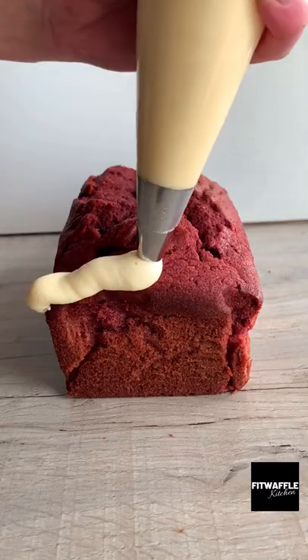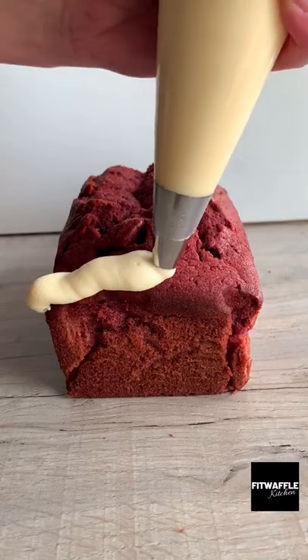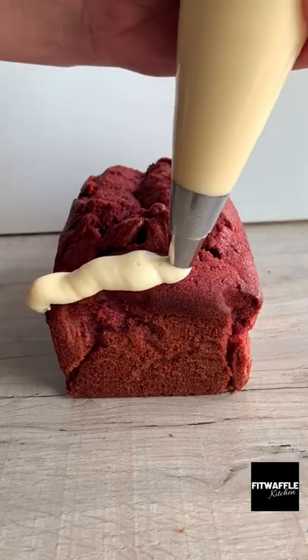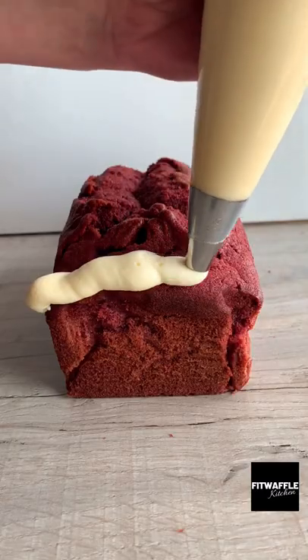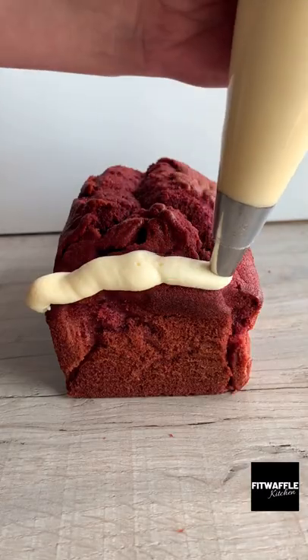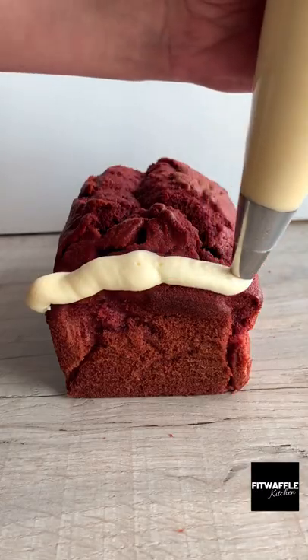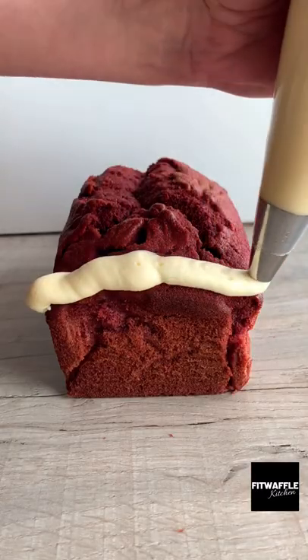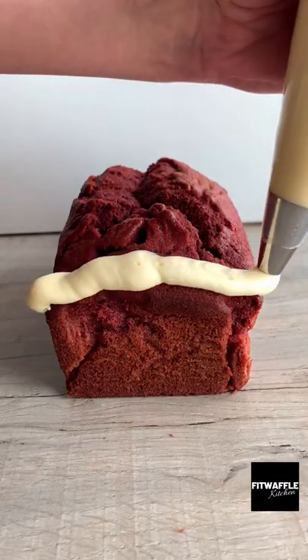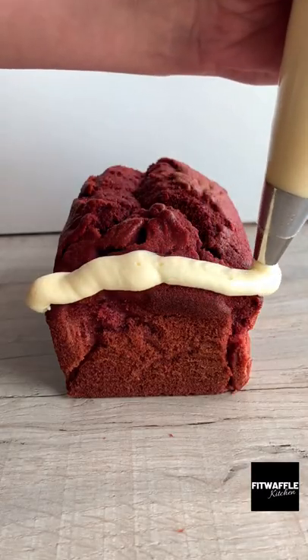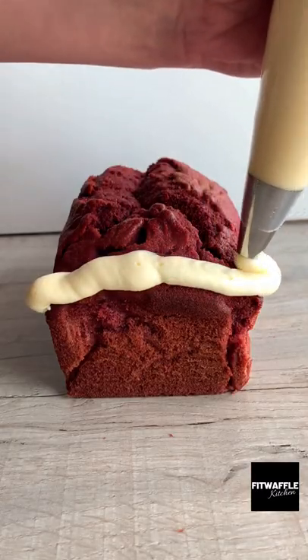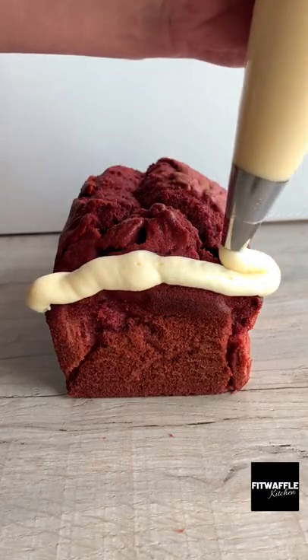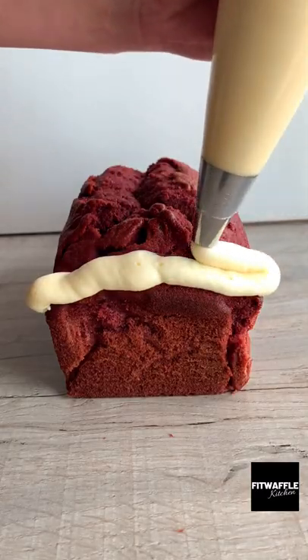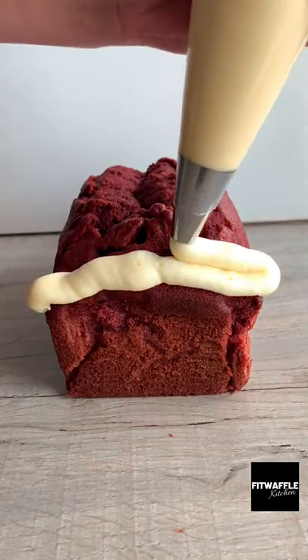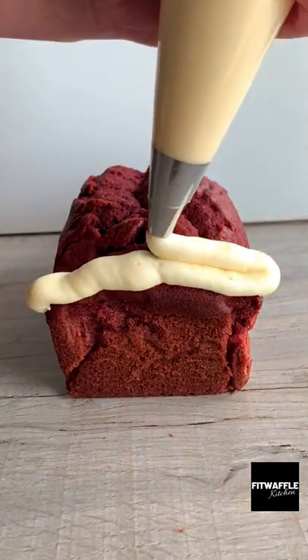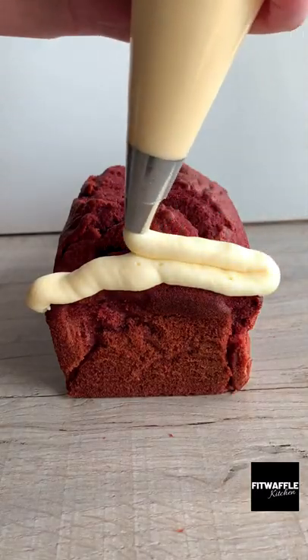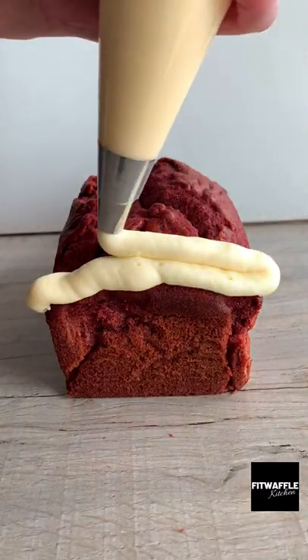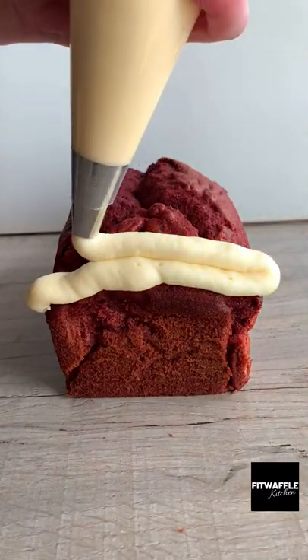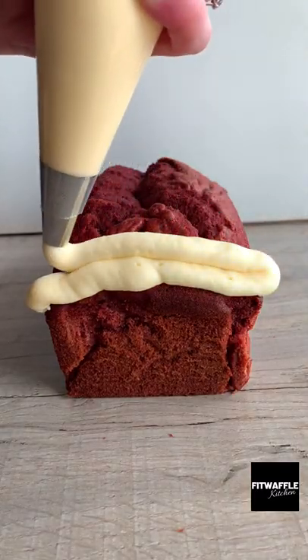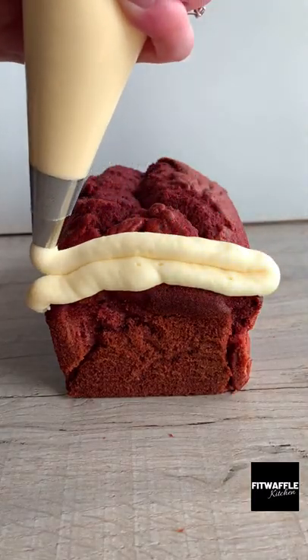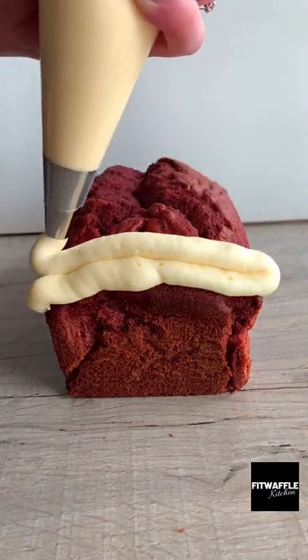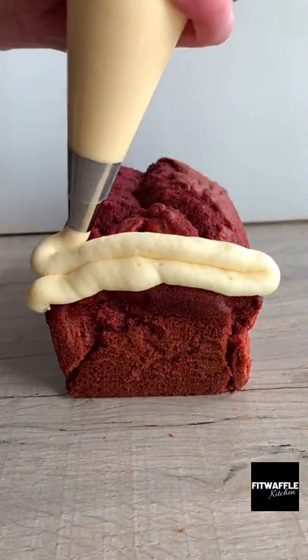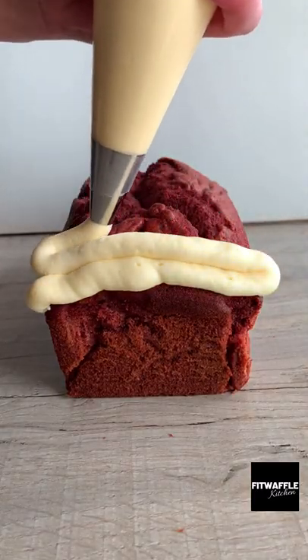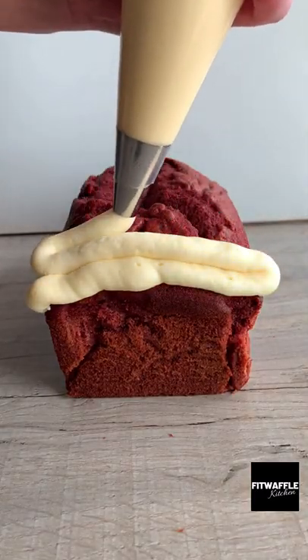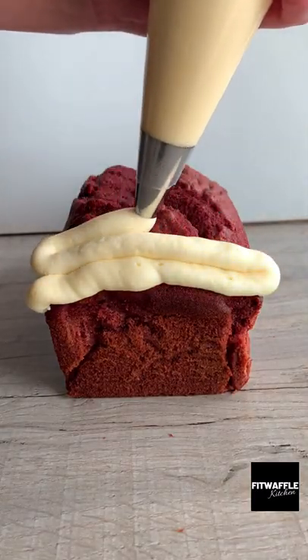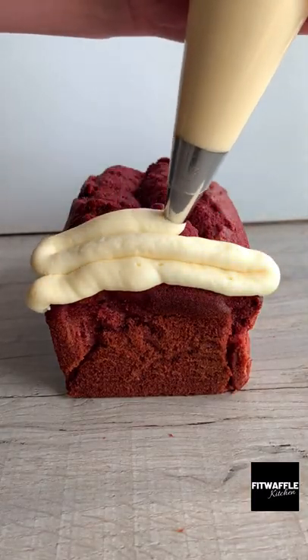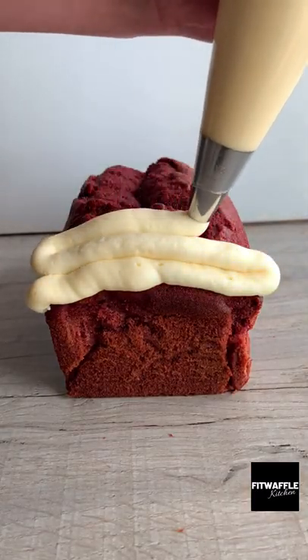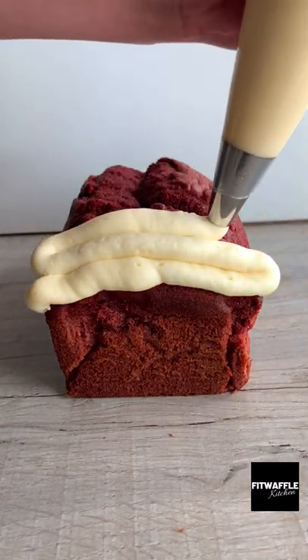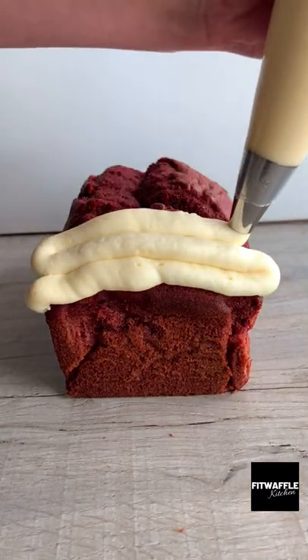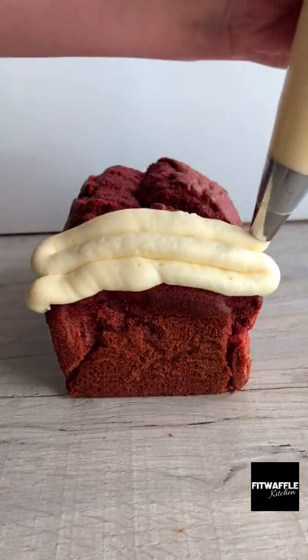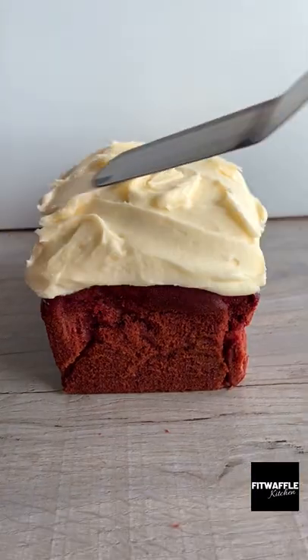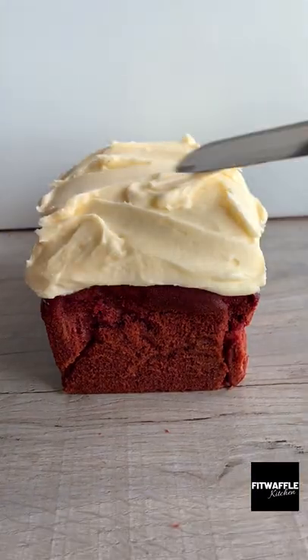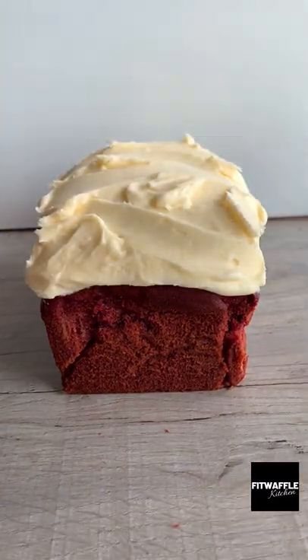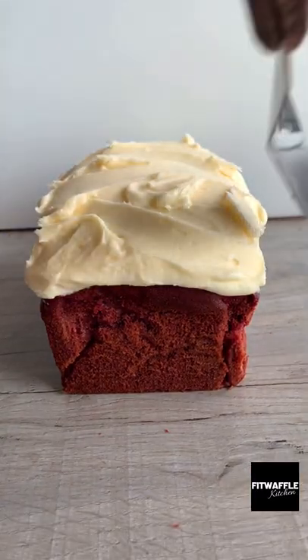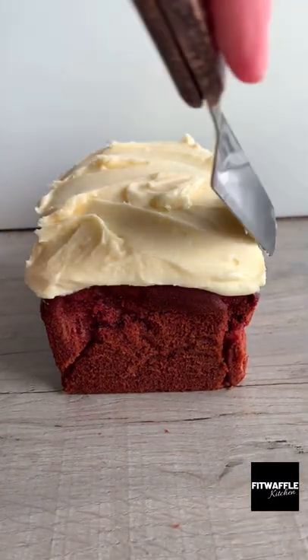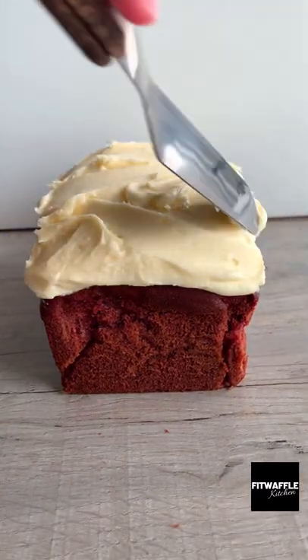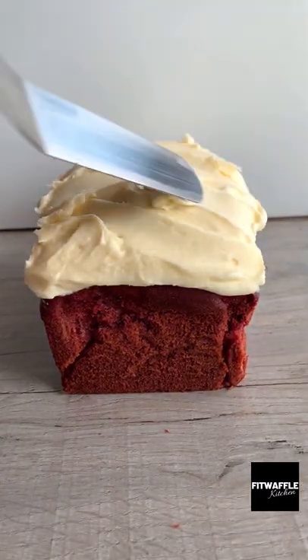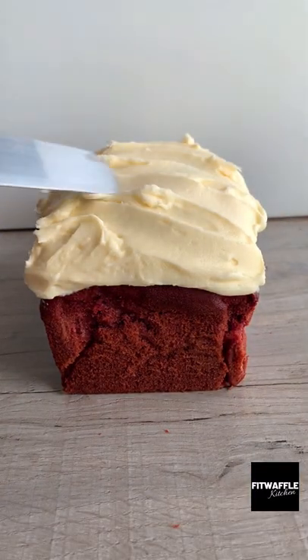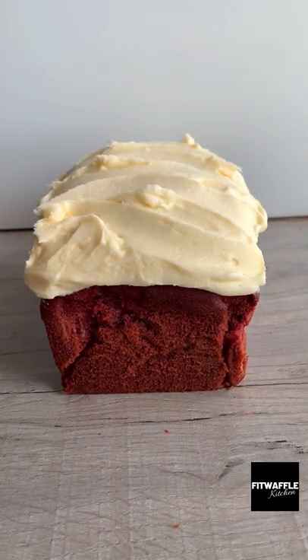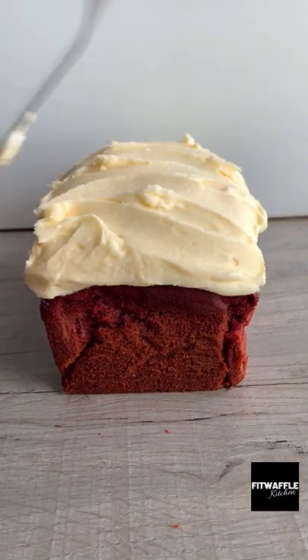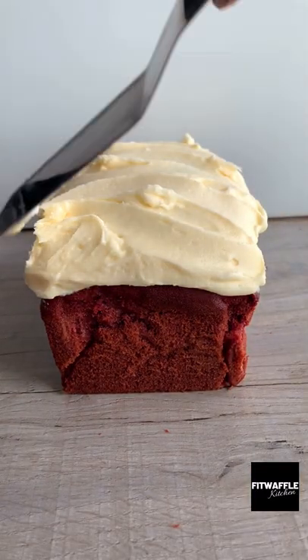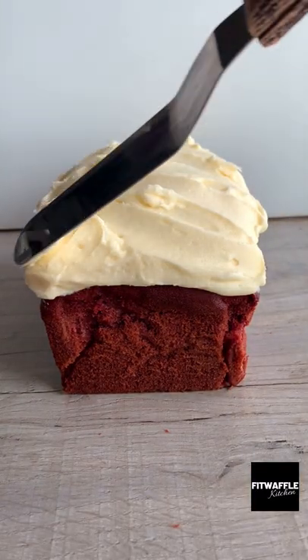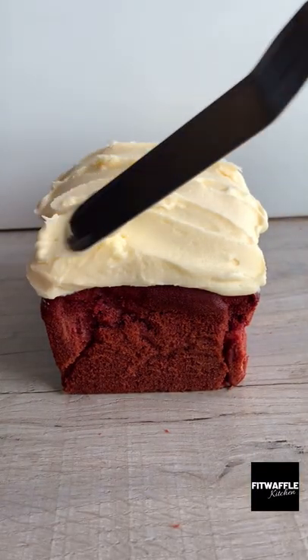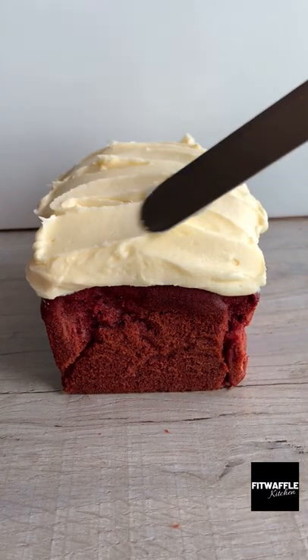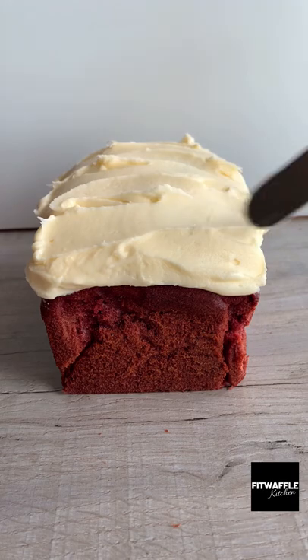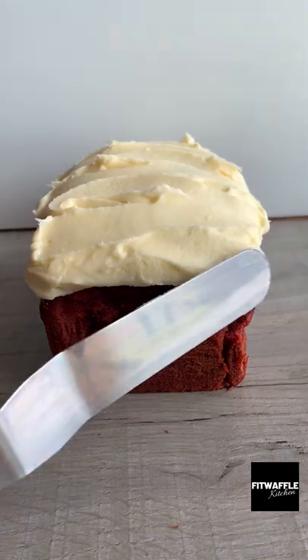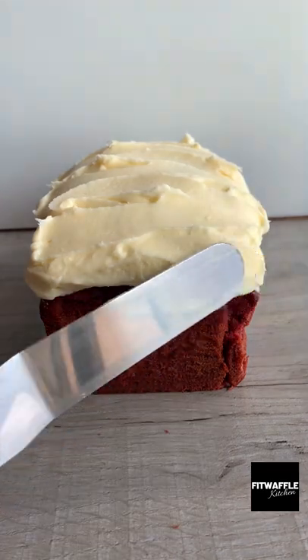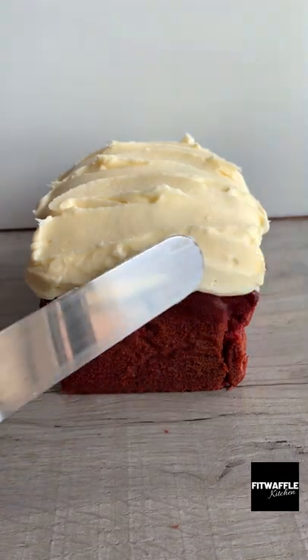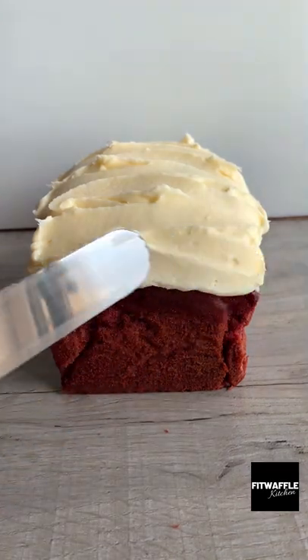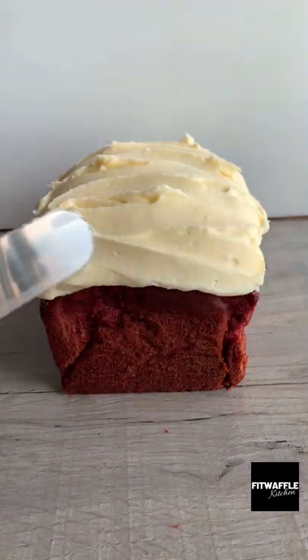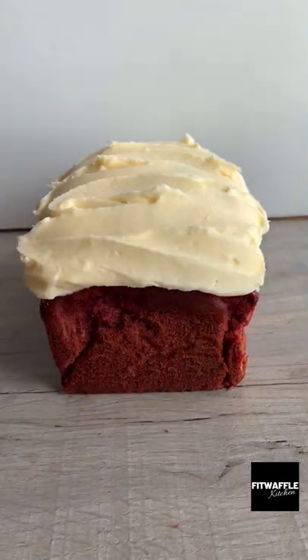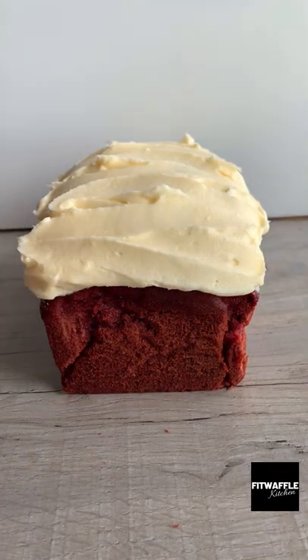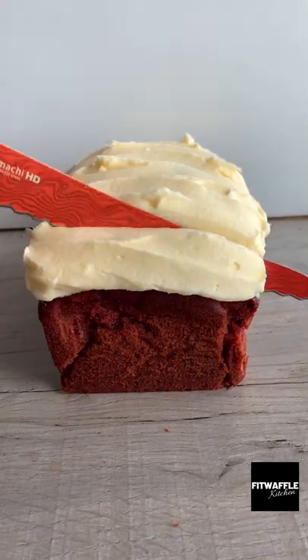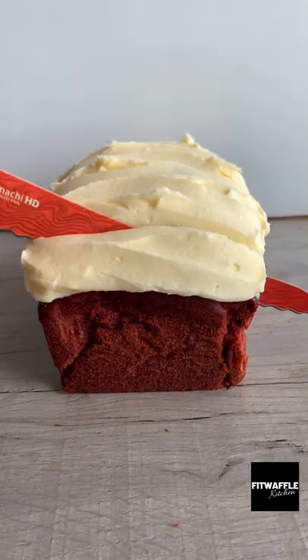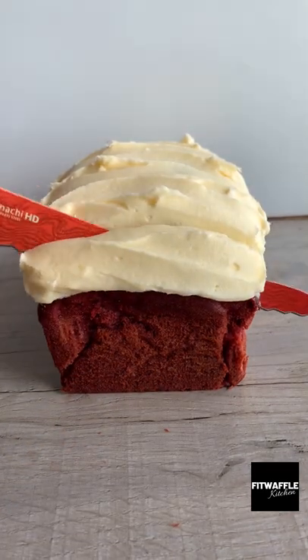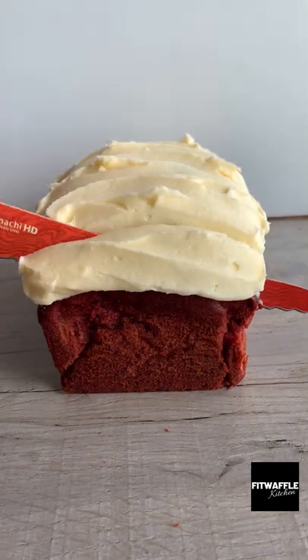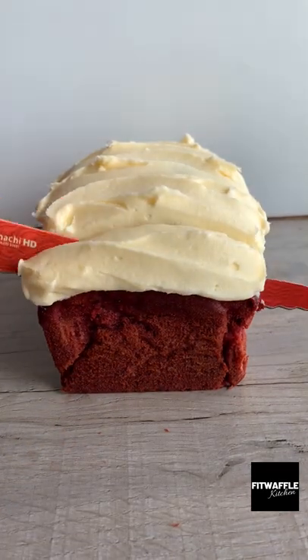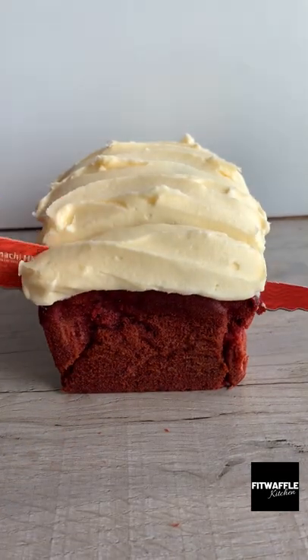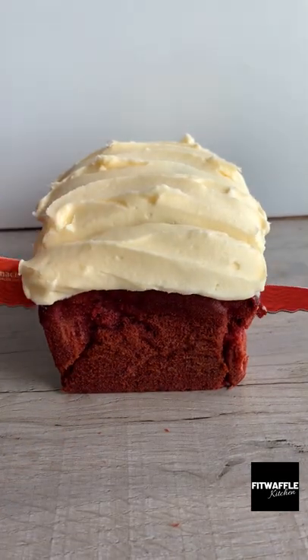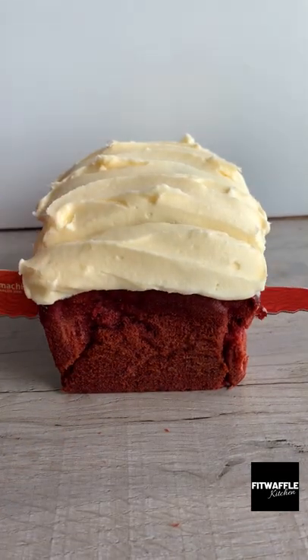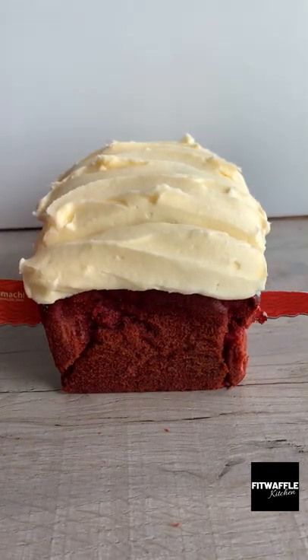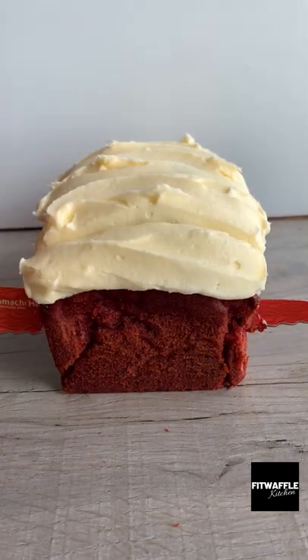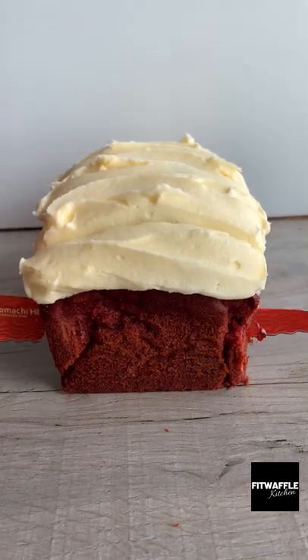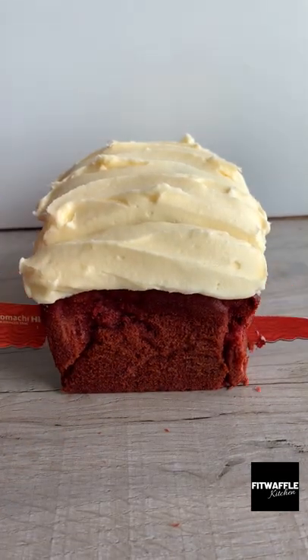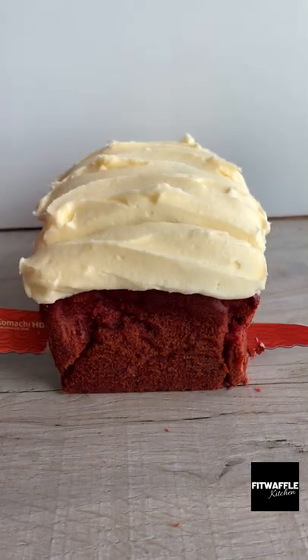Let it cool then top with cream cheese frosting however you wish. And that's it! A super moist and delicious red velvet cake. Enjoy!